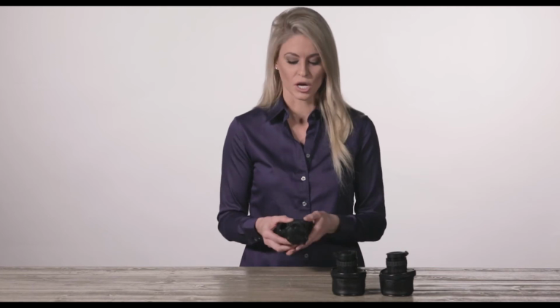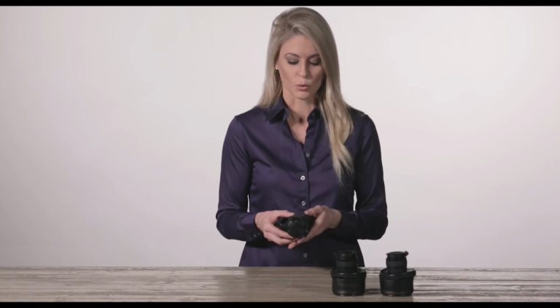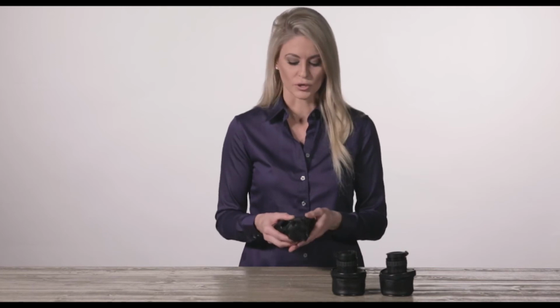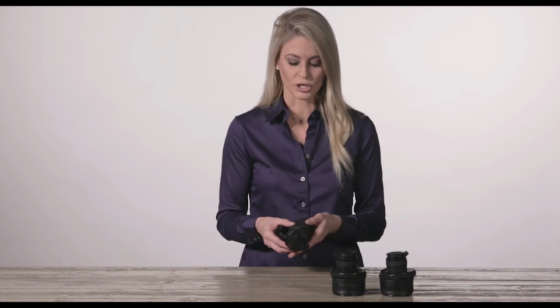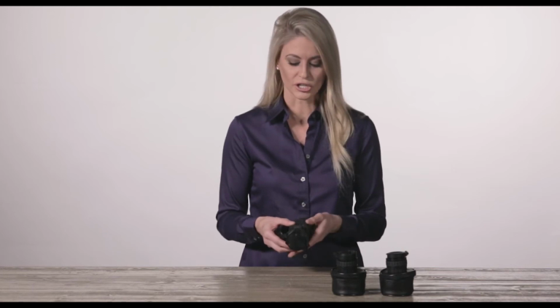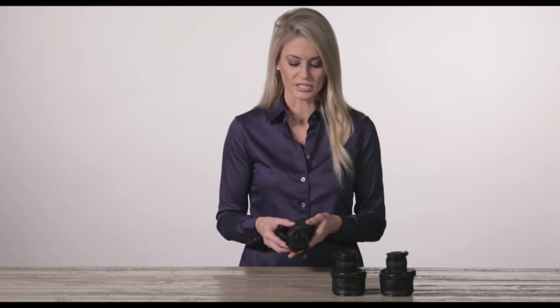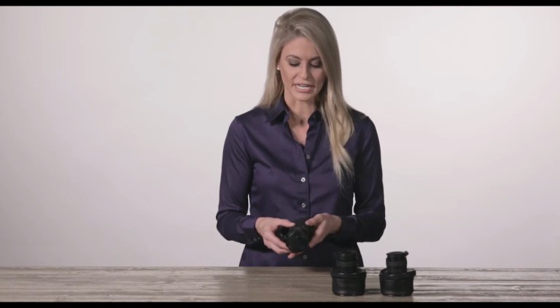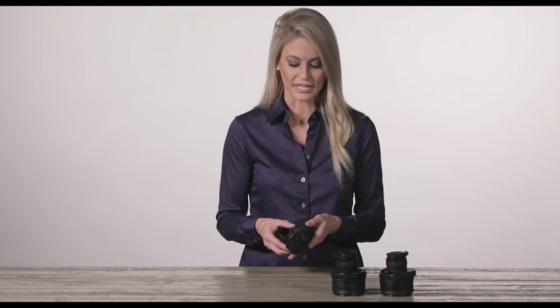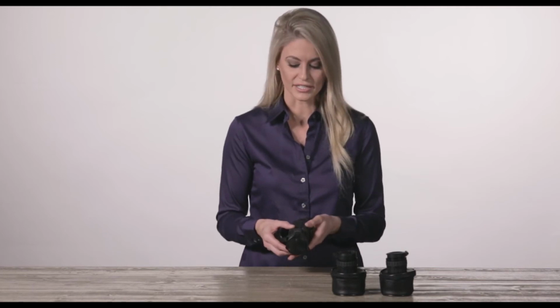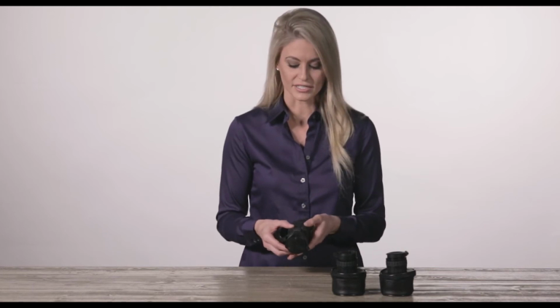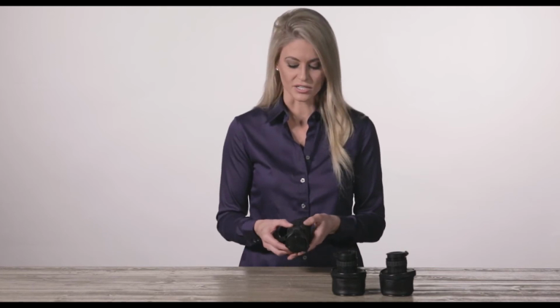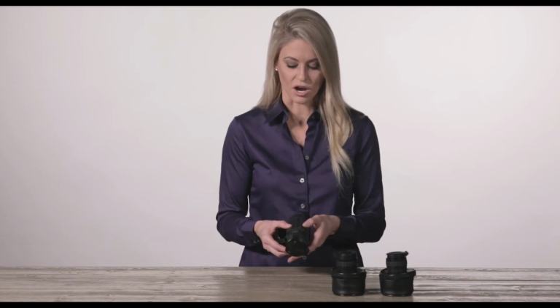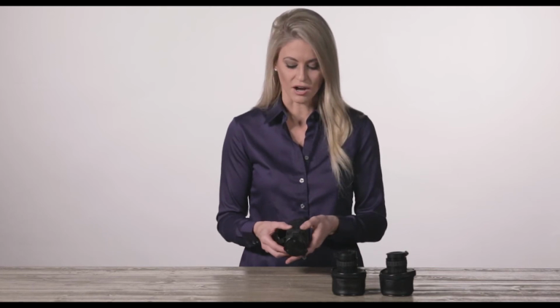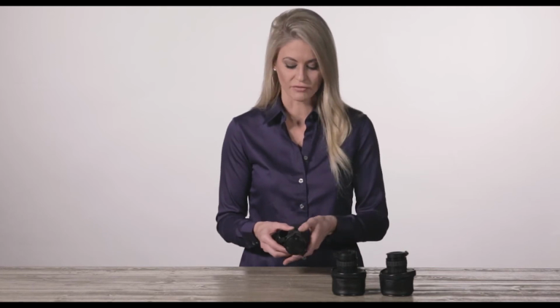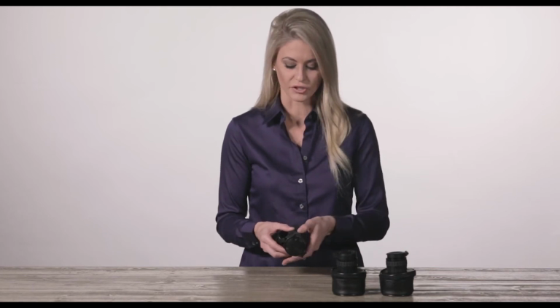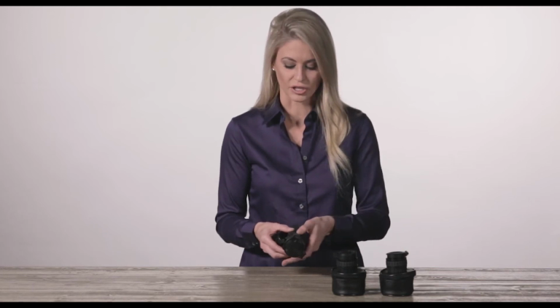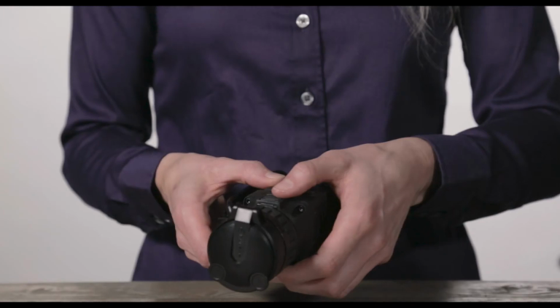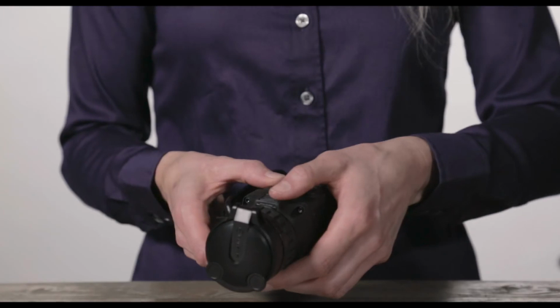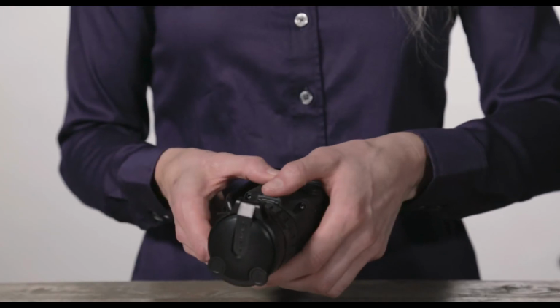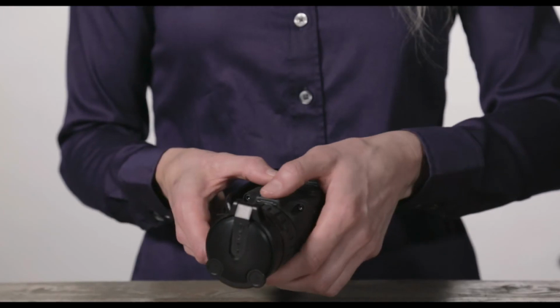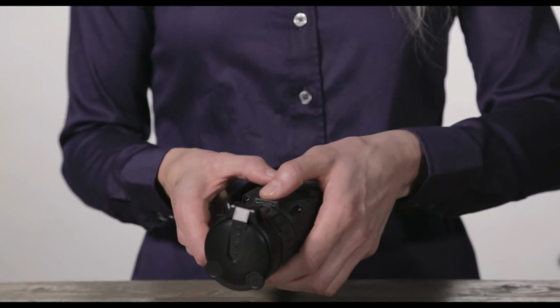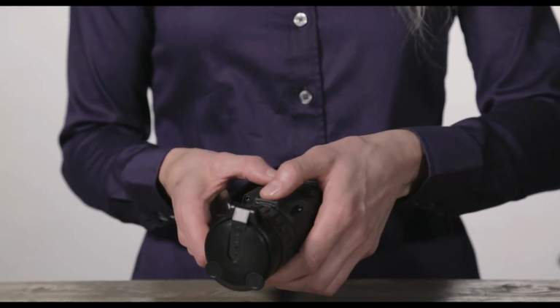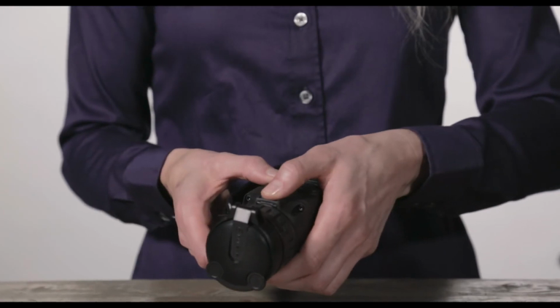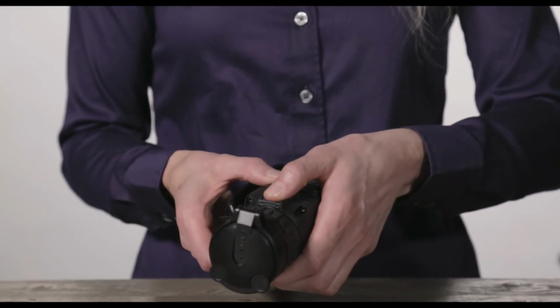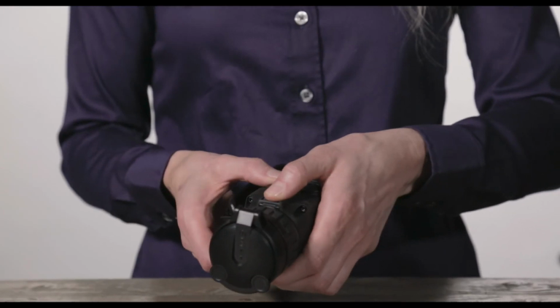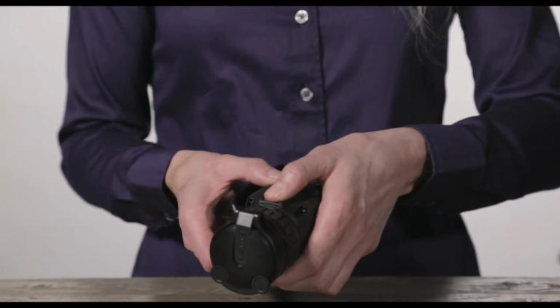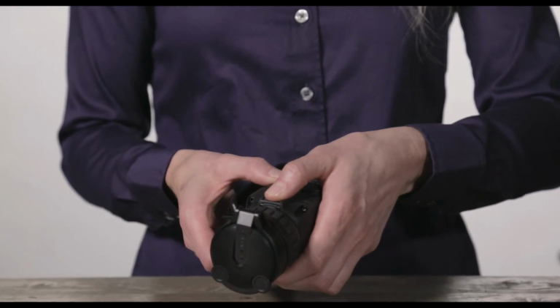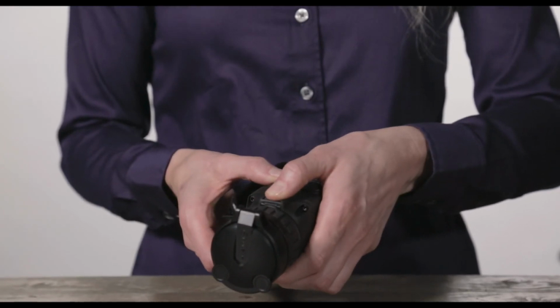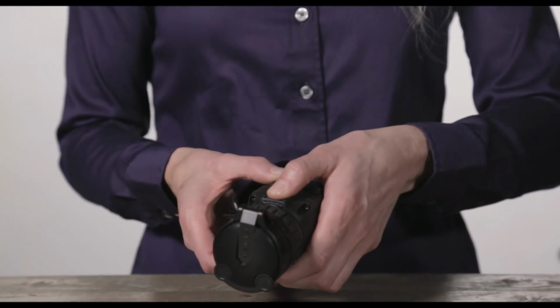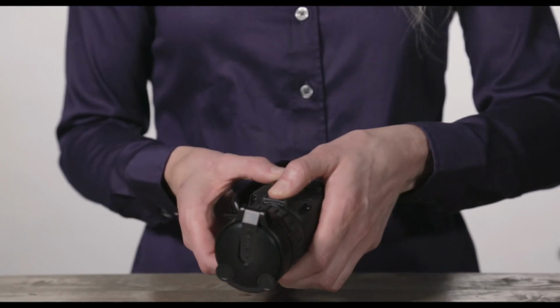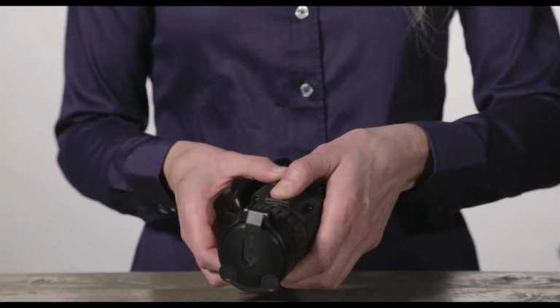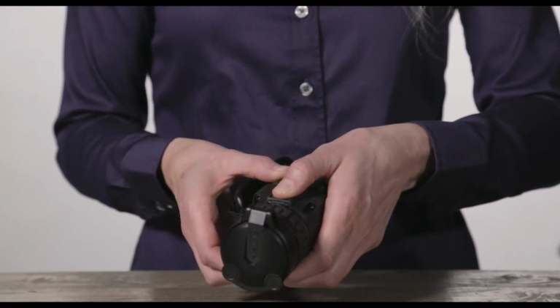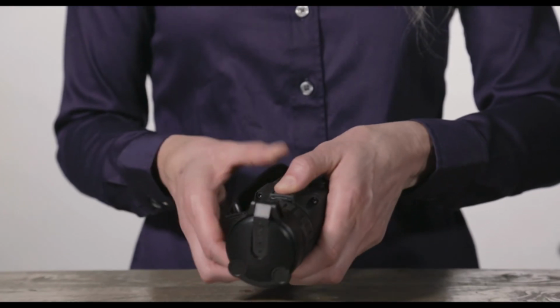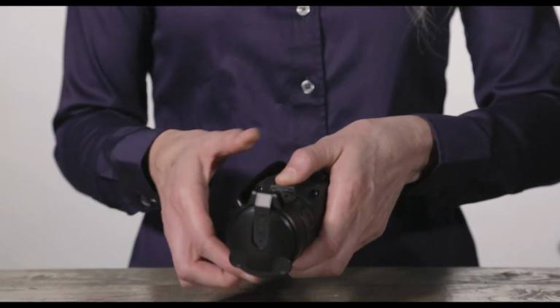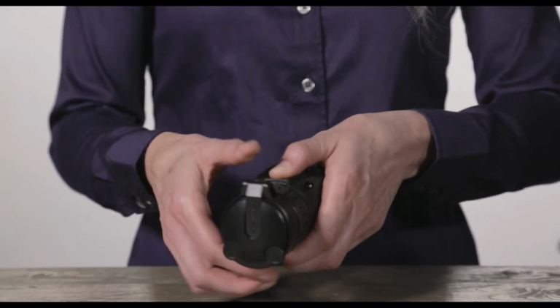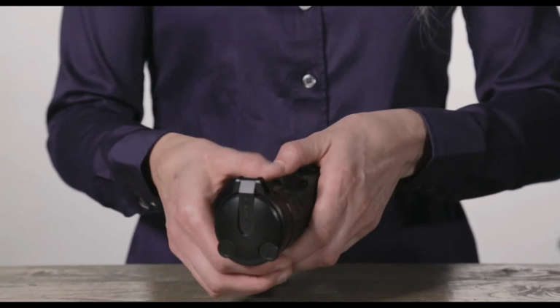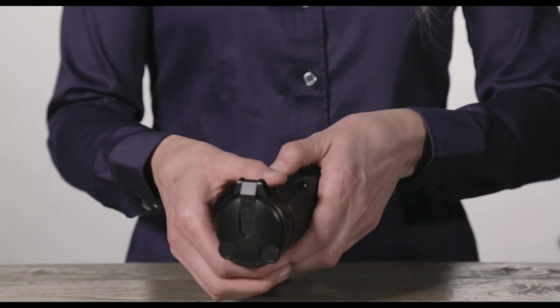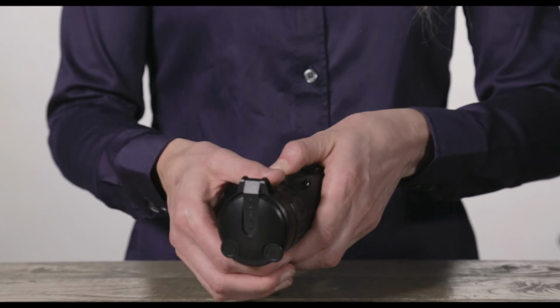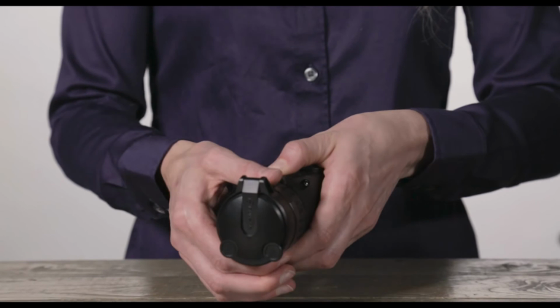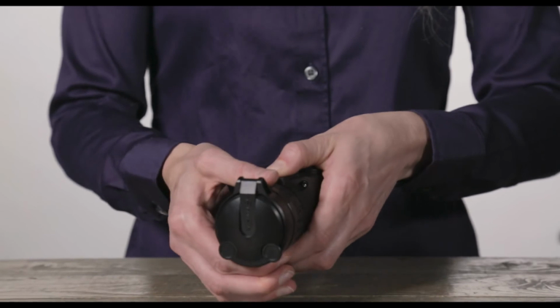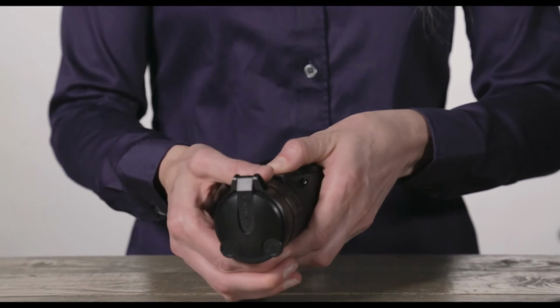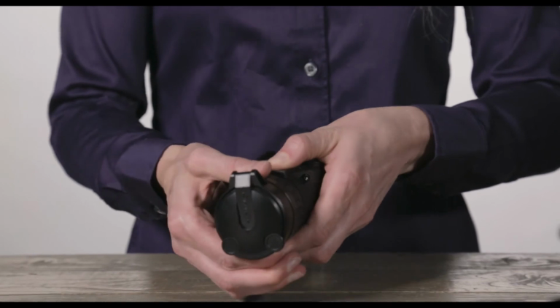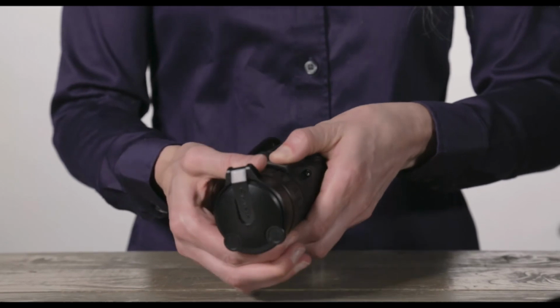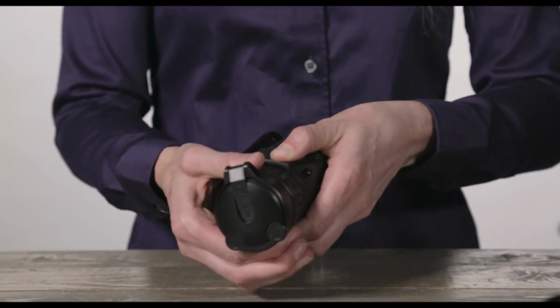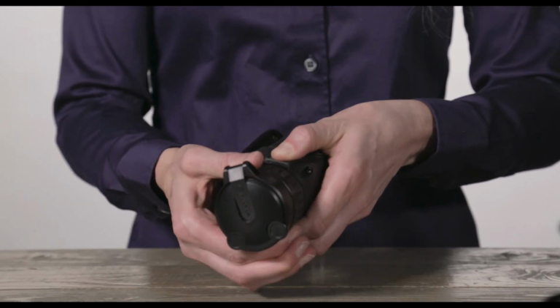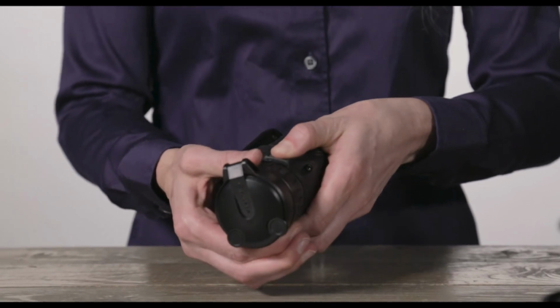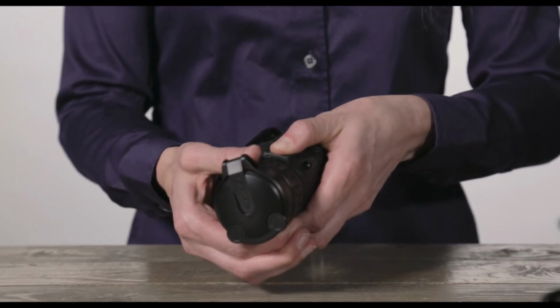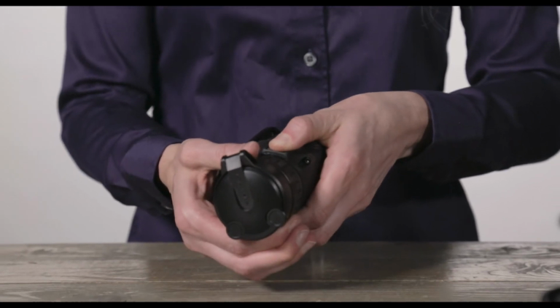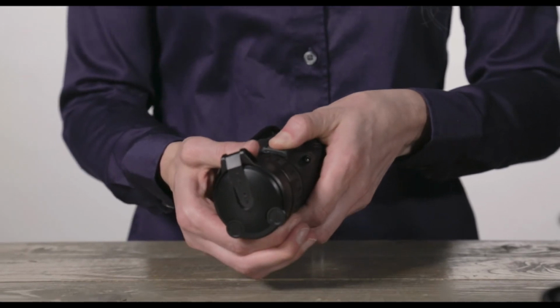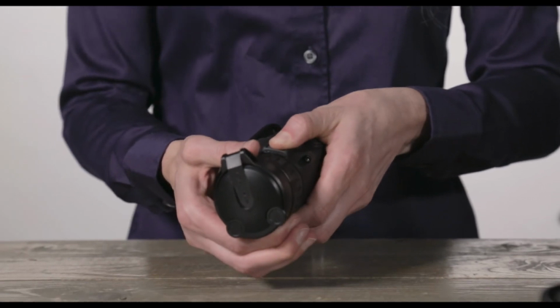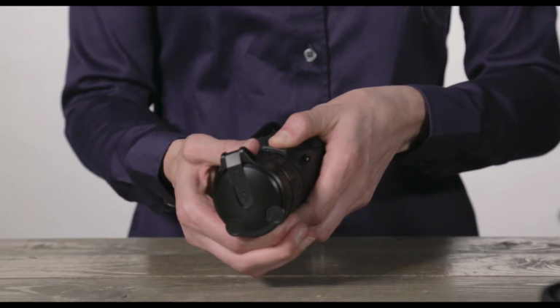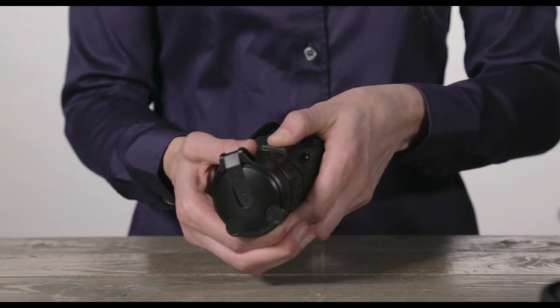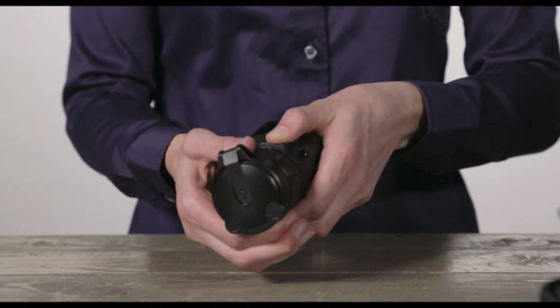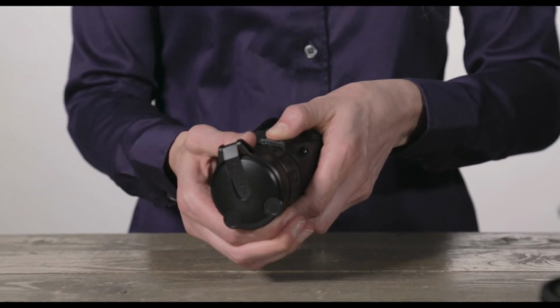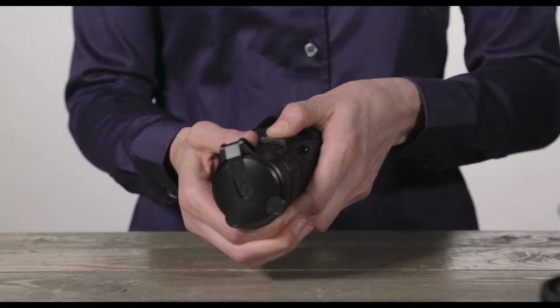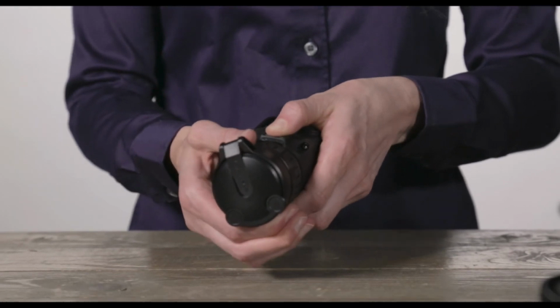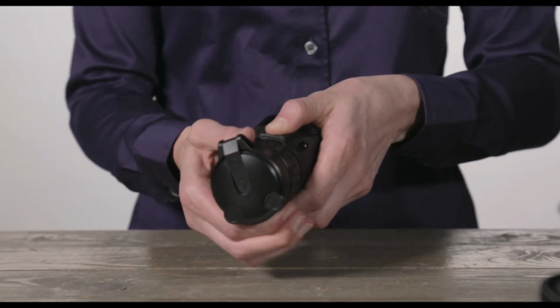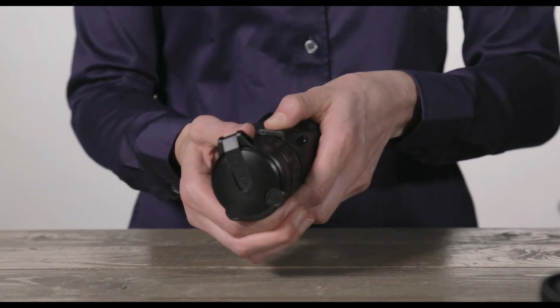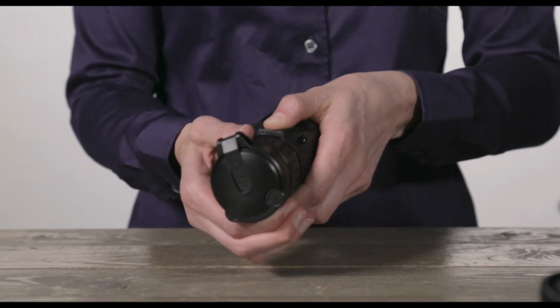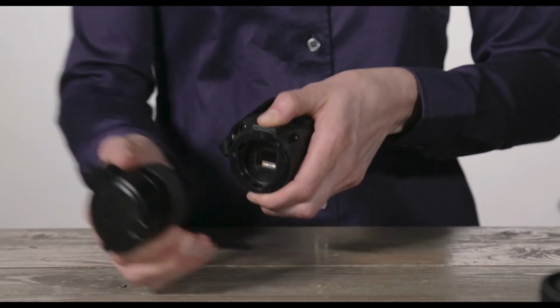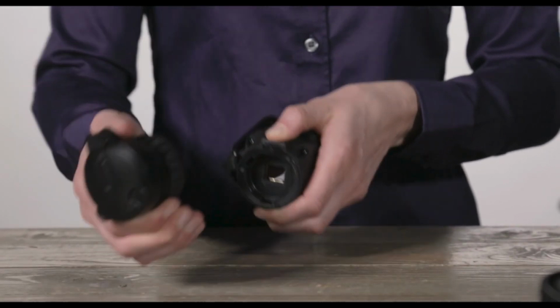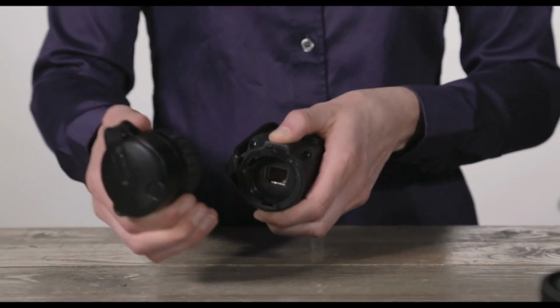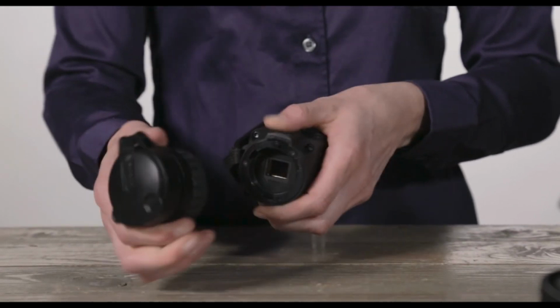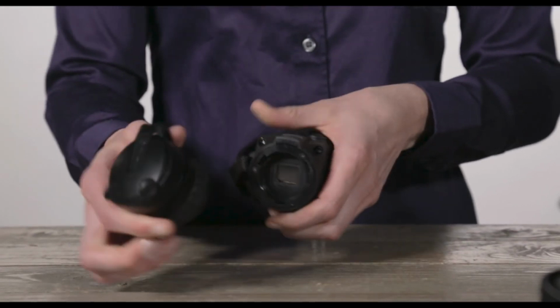When you go to take this off, you're going to pull back on this button, rotate it clockwise, and work it off.